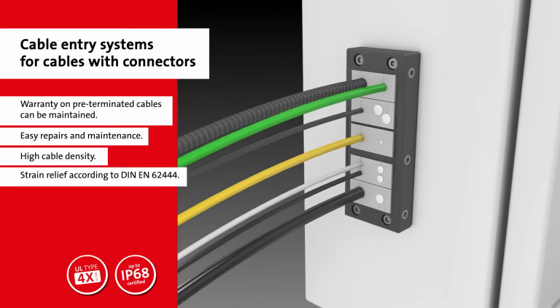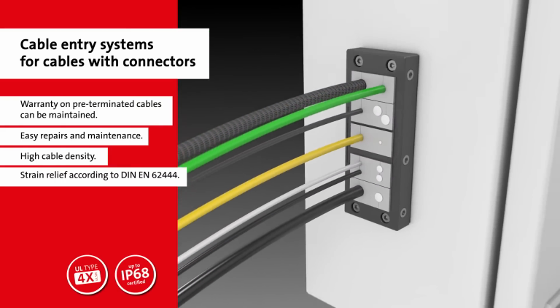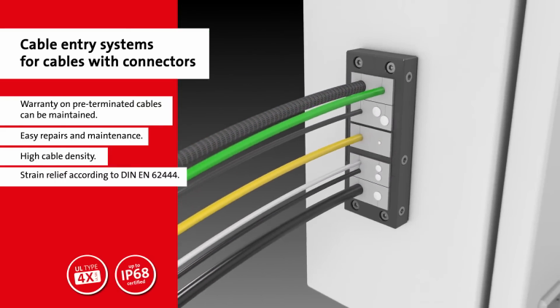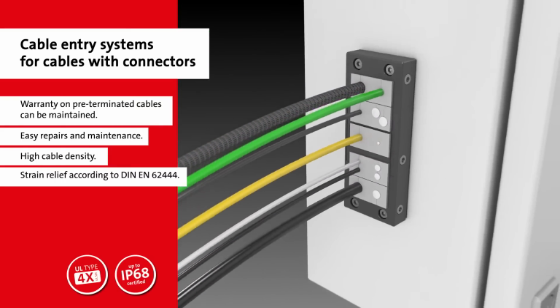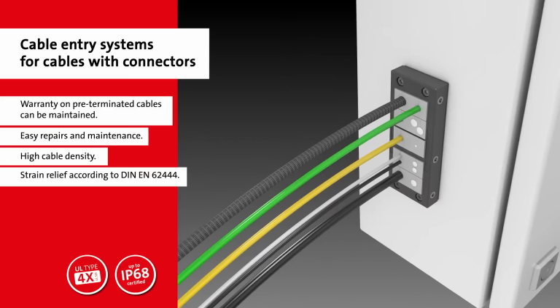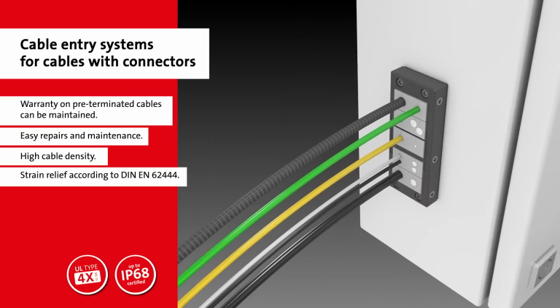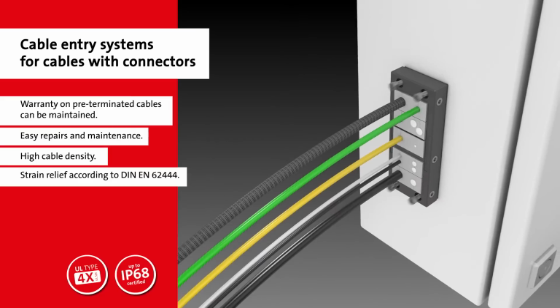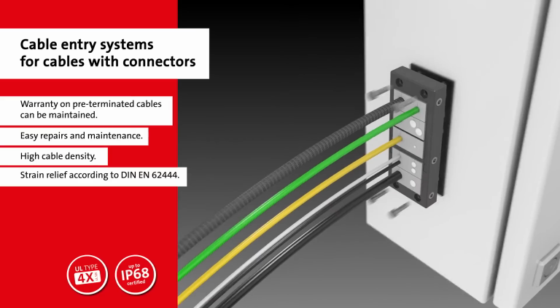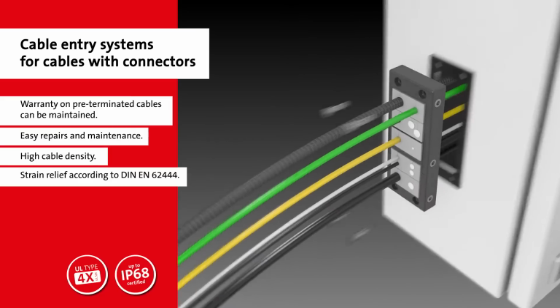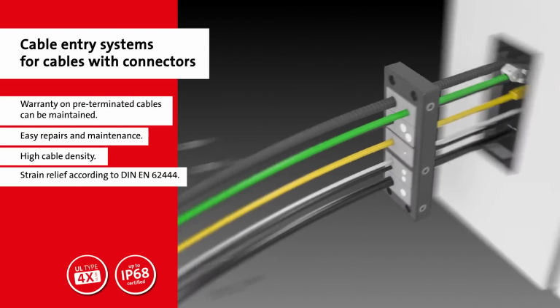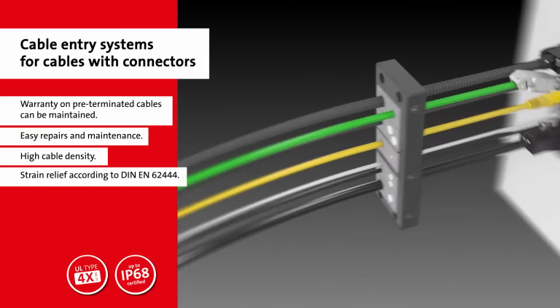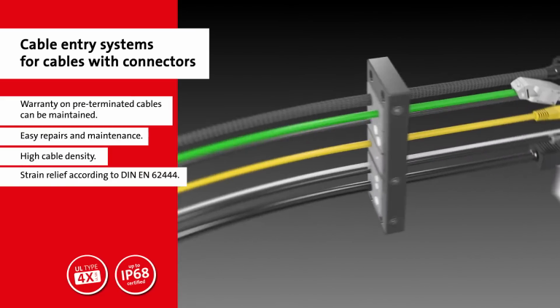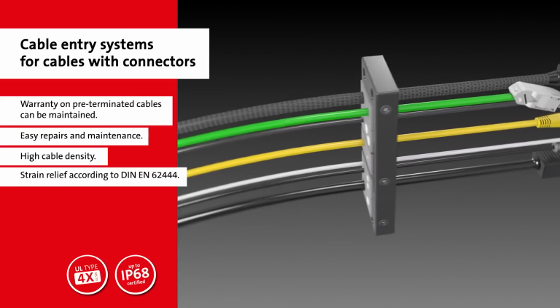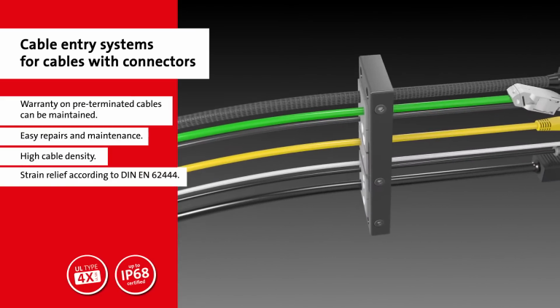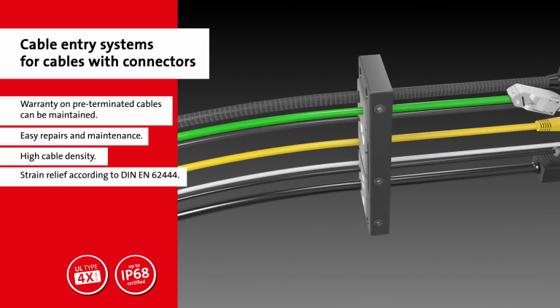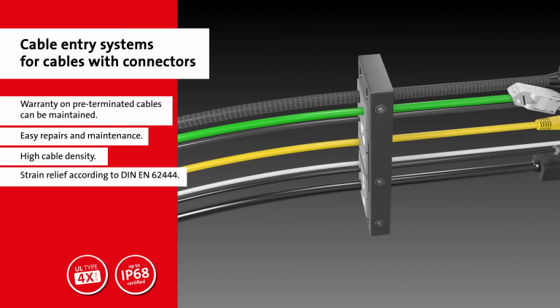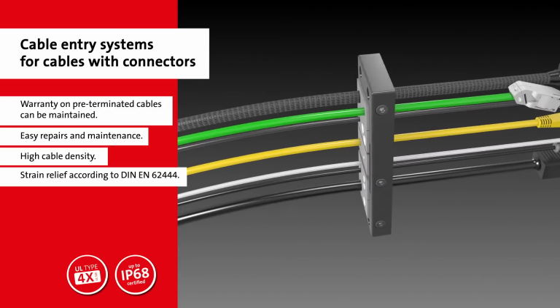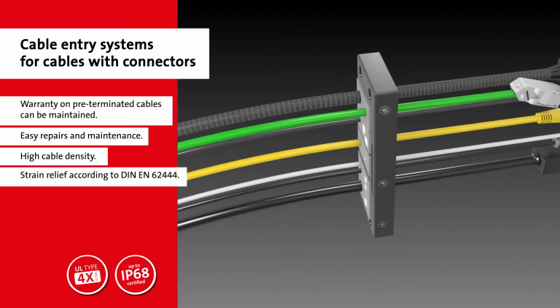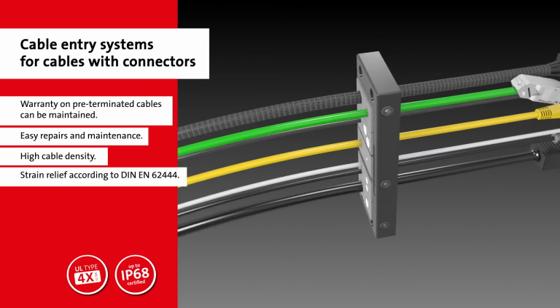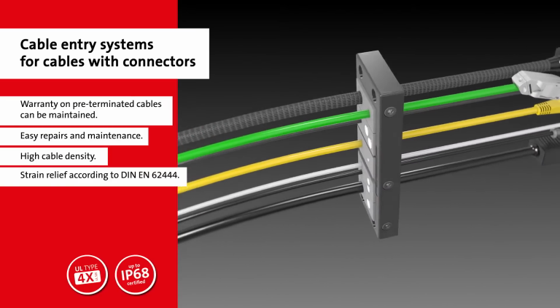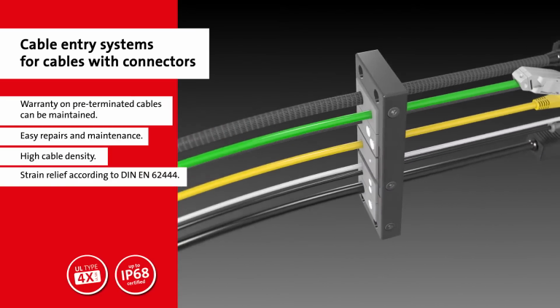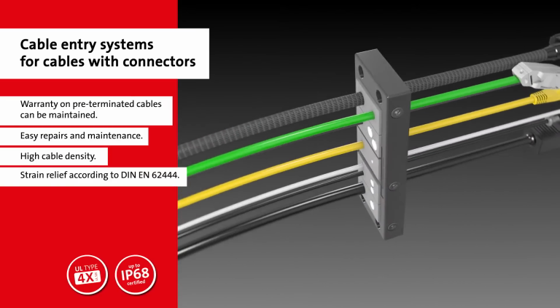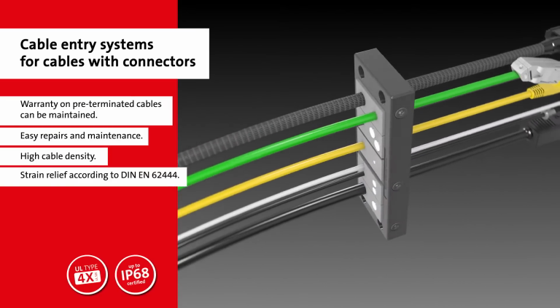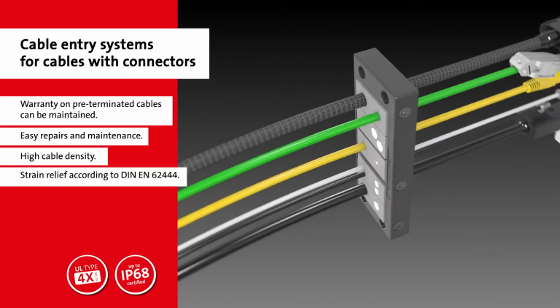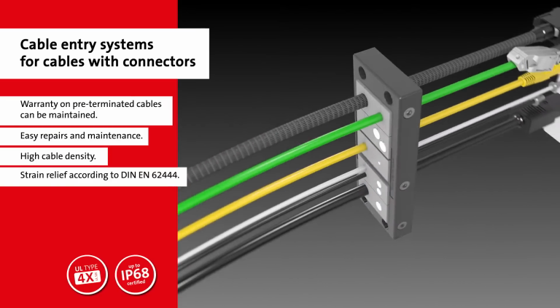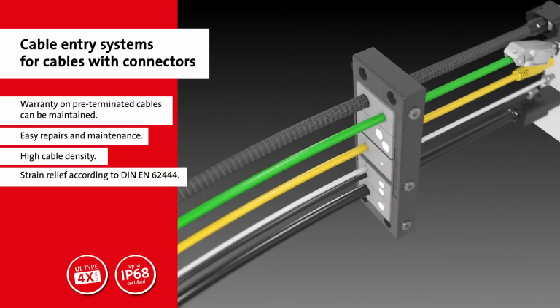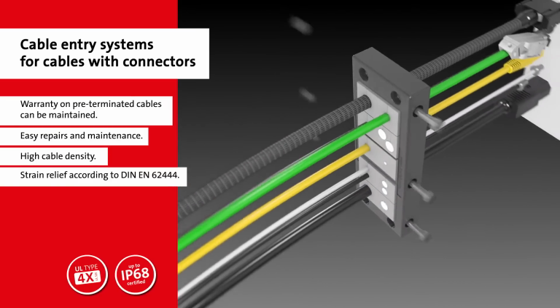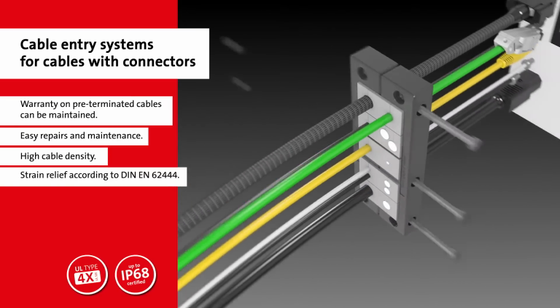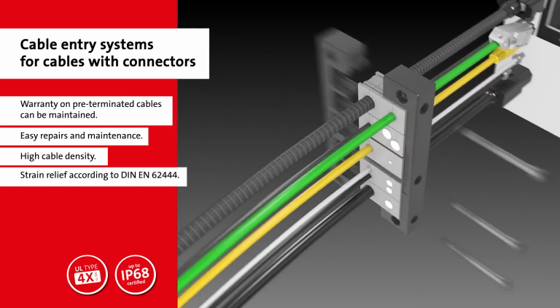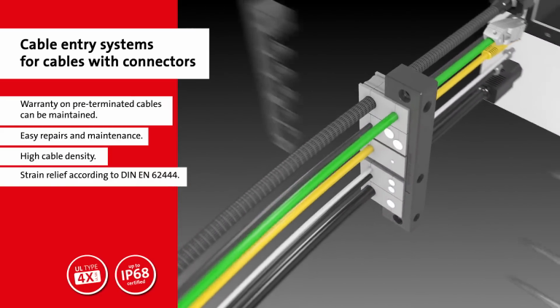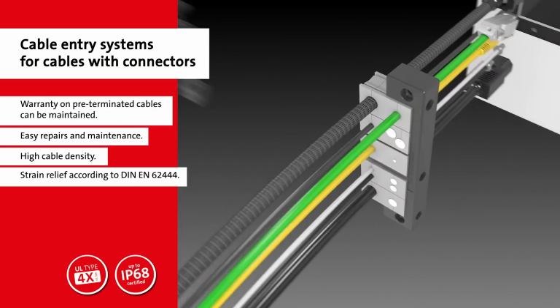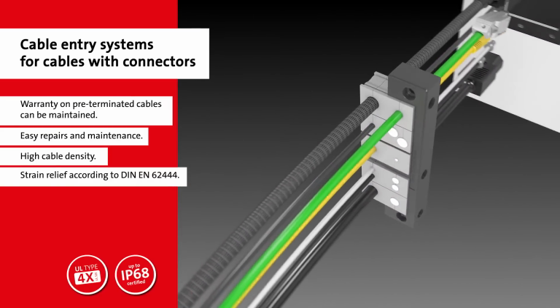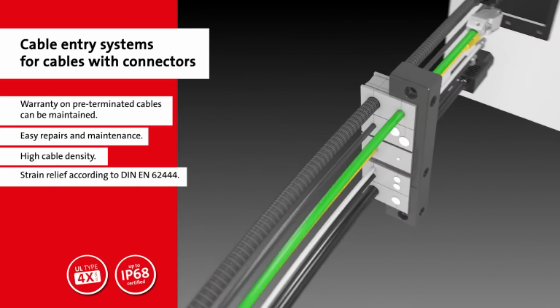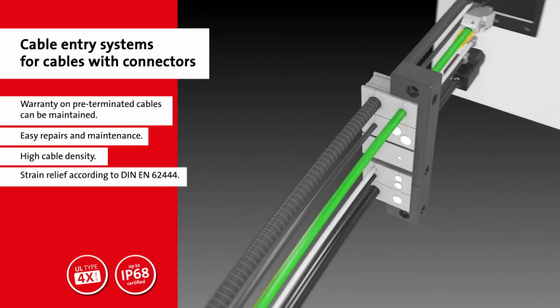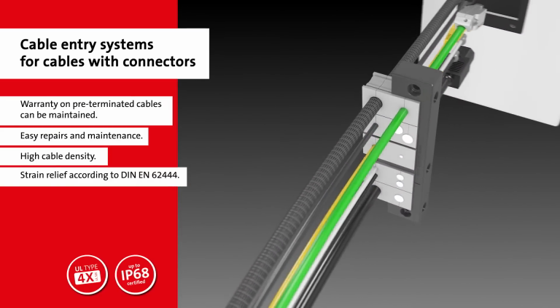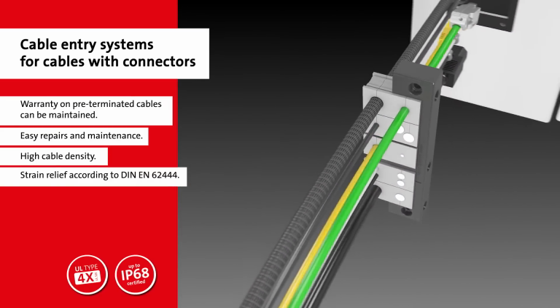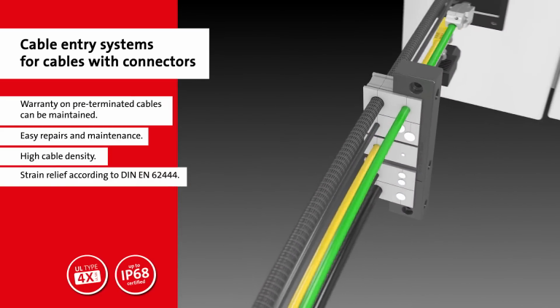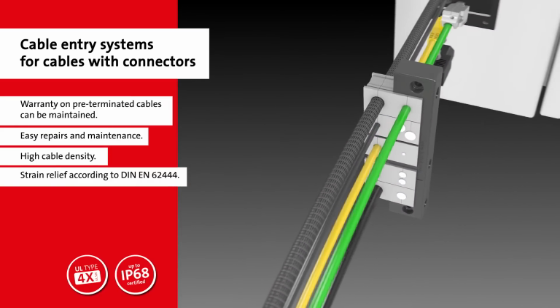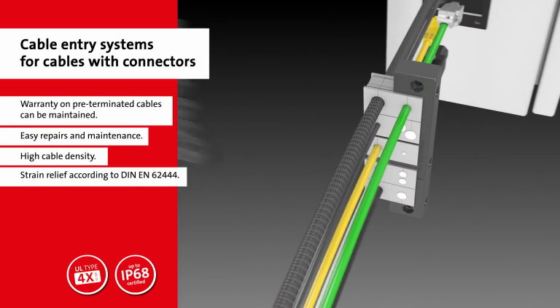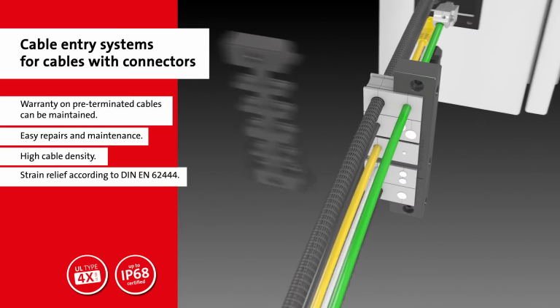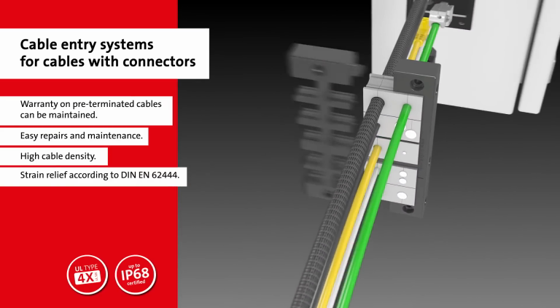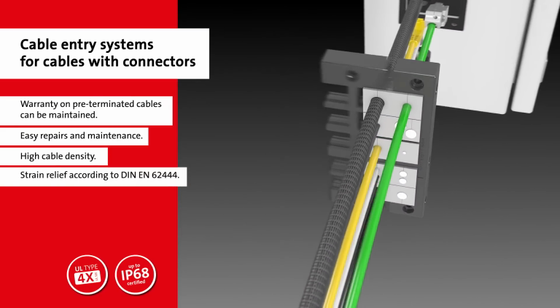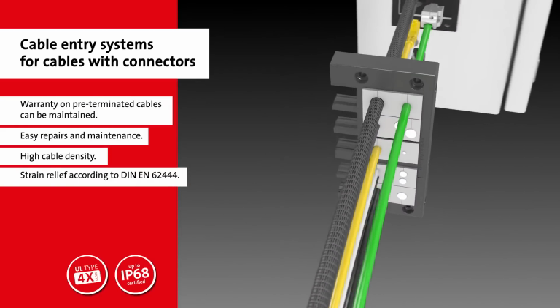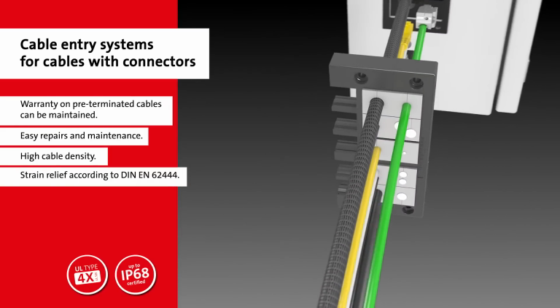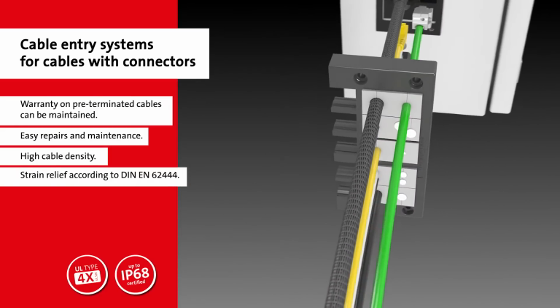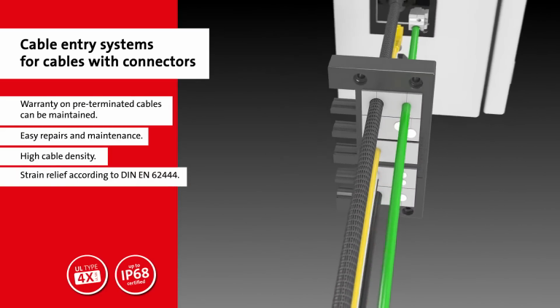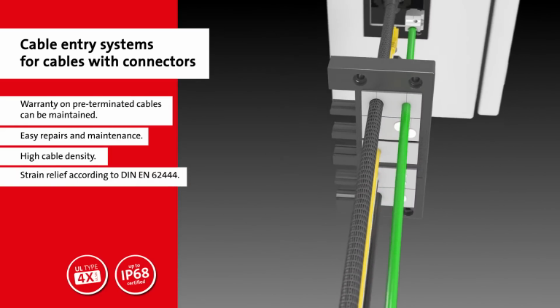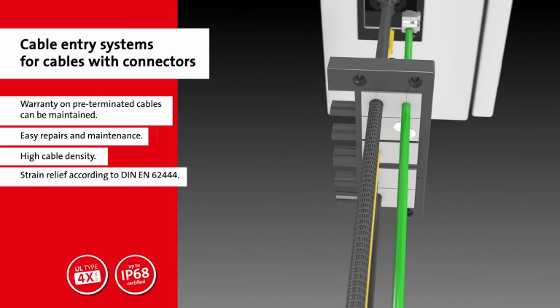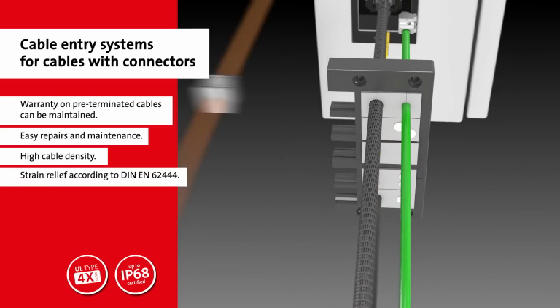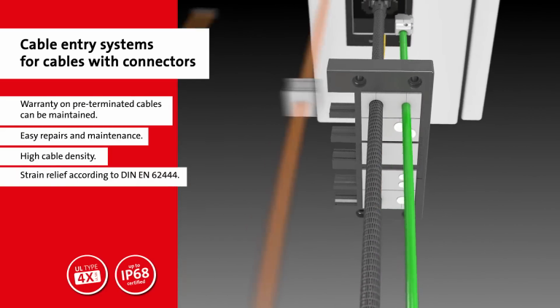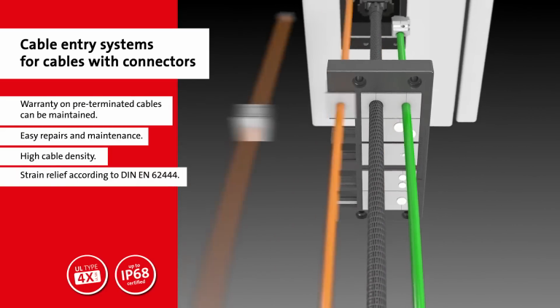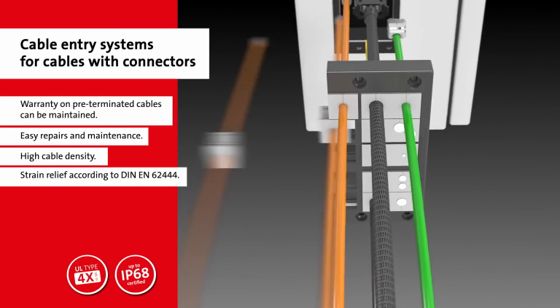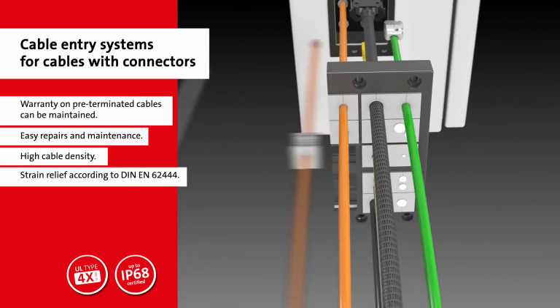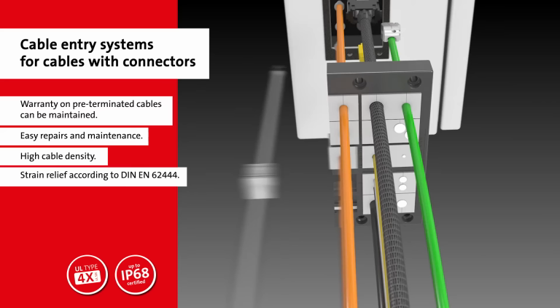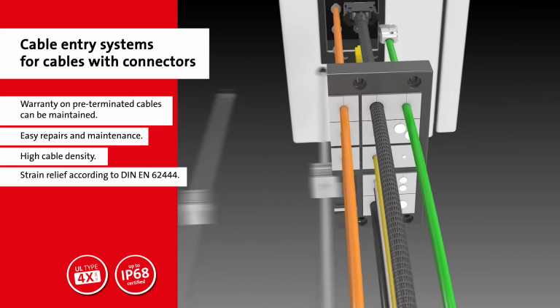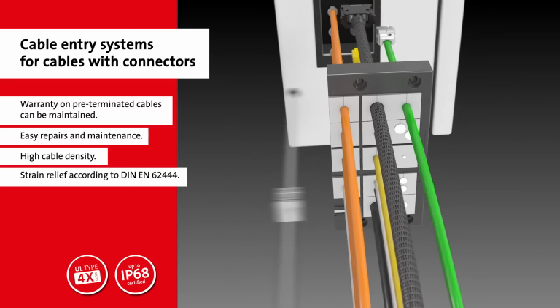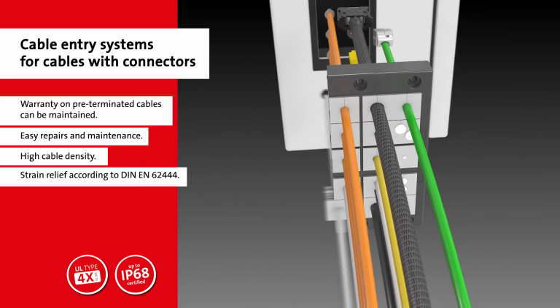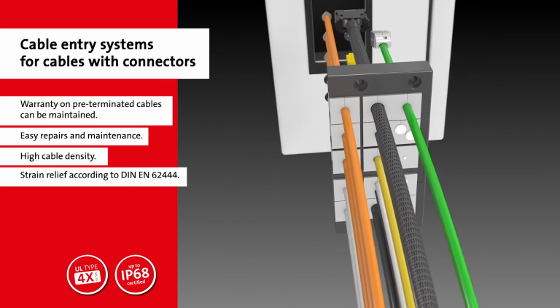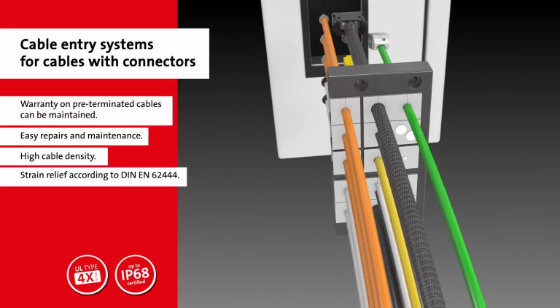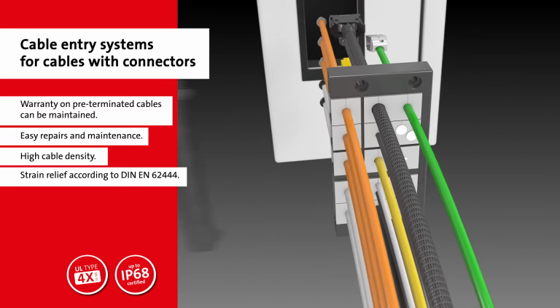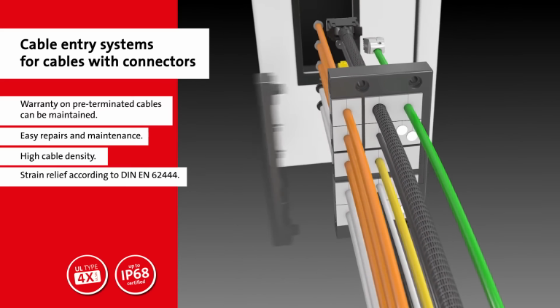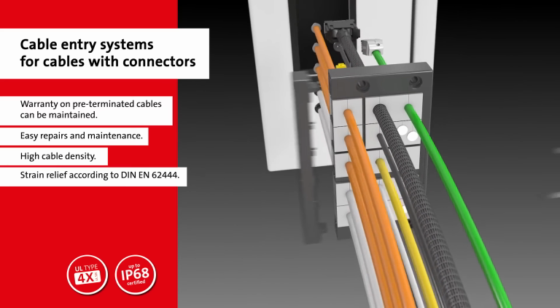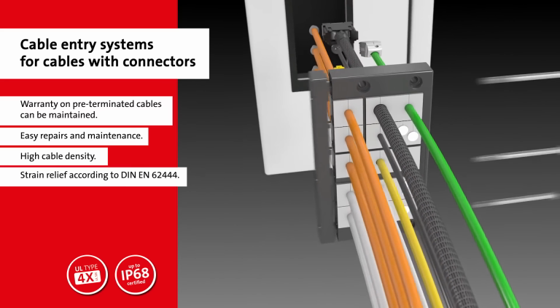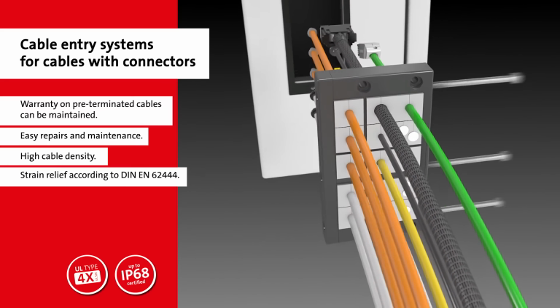The modular design allows for a multitude of options no matter the application. This makes it ideal for retrofits and upgrades.